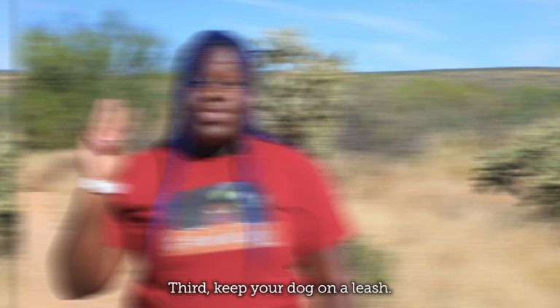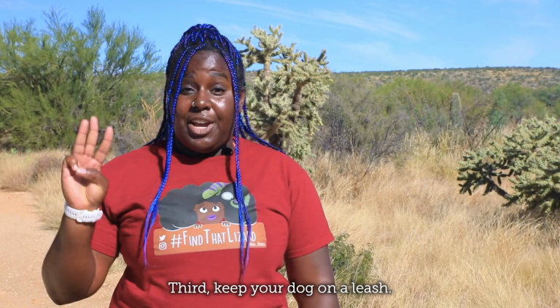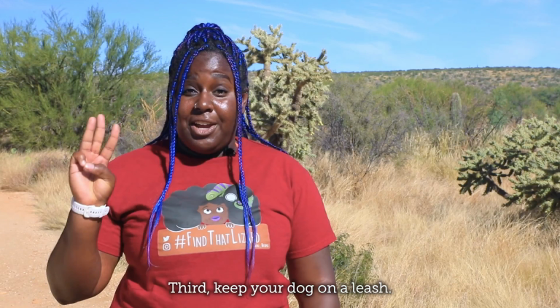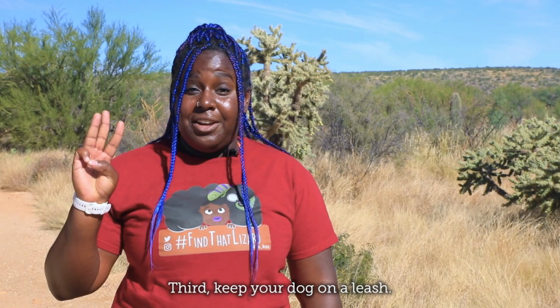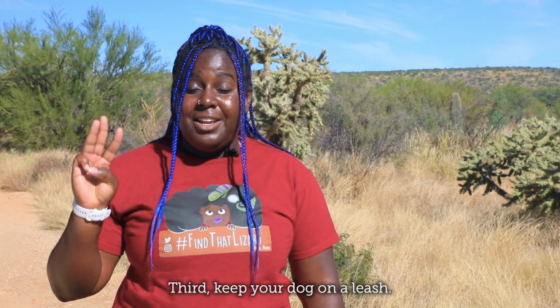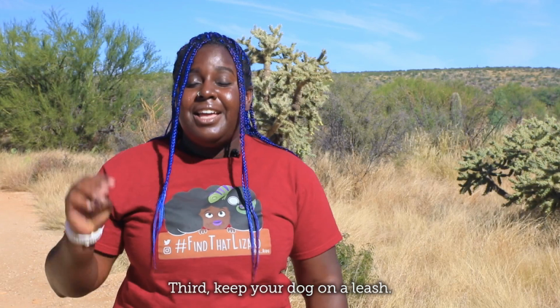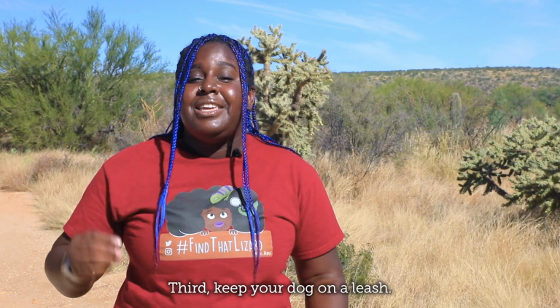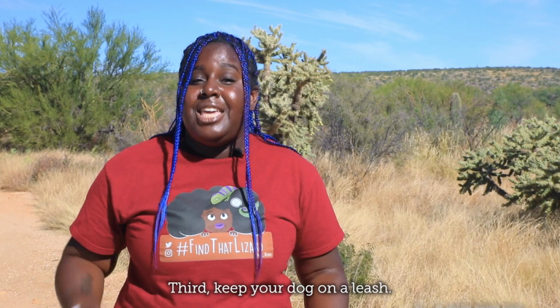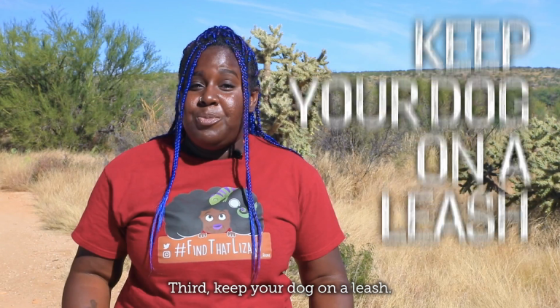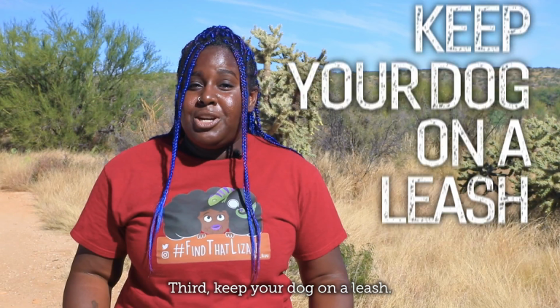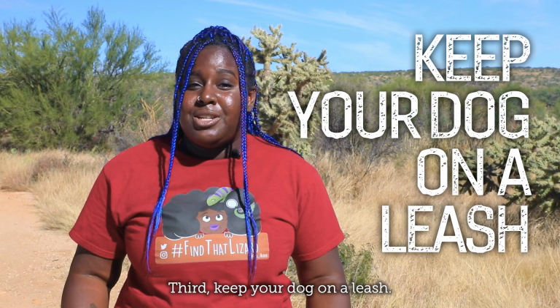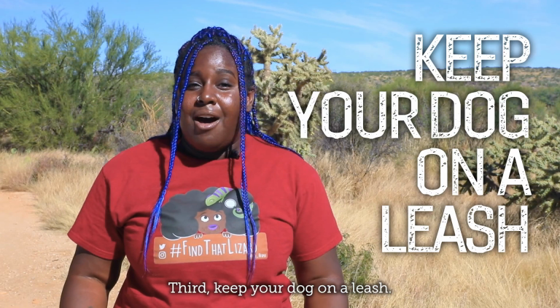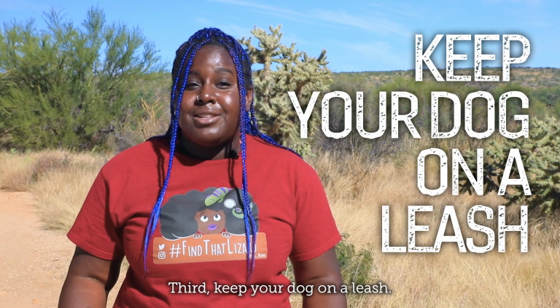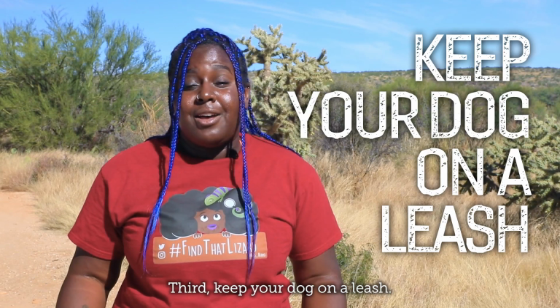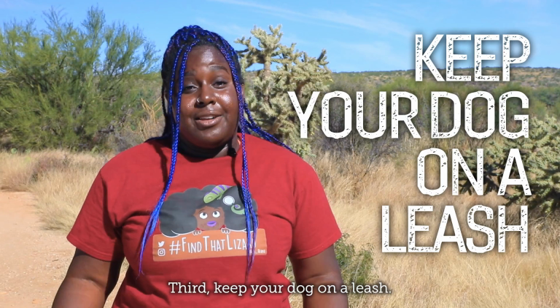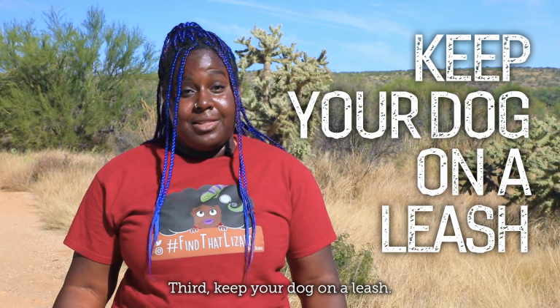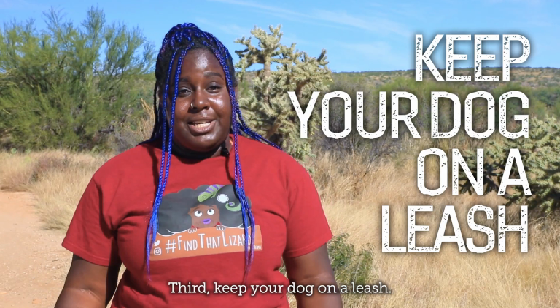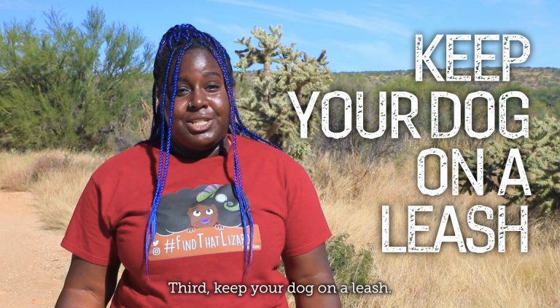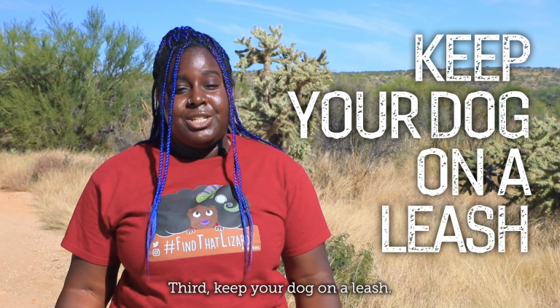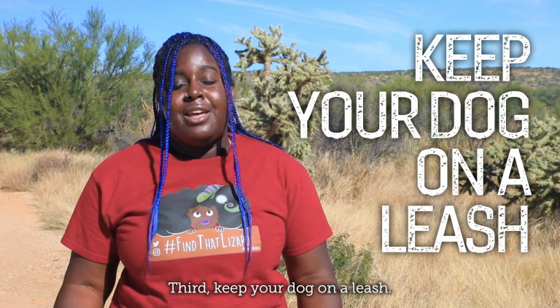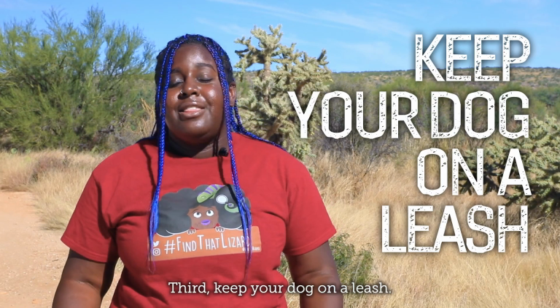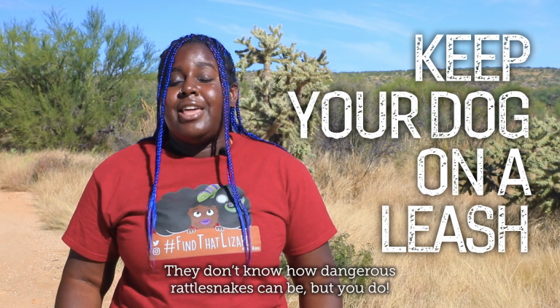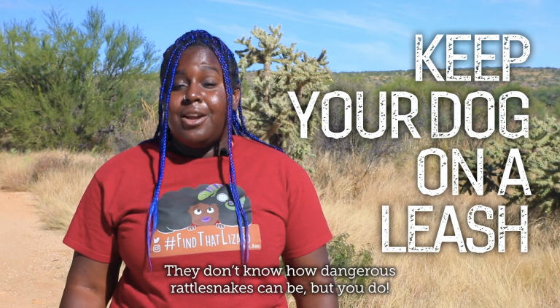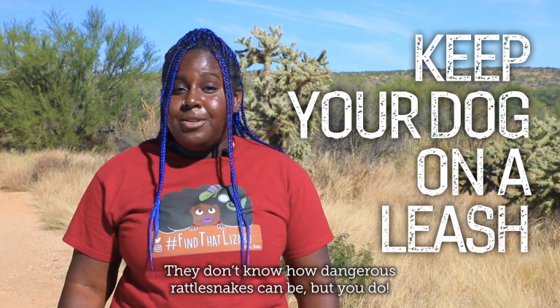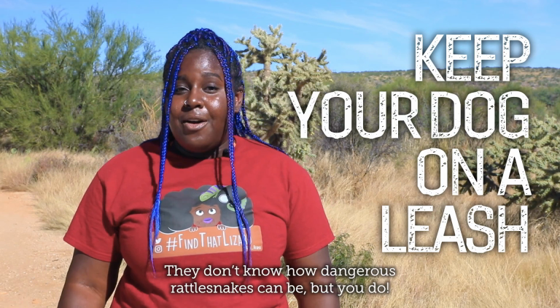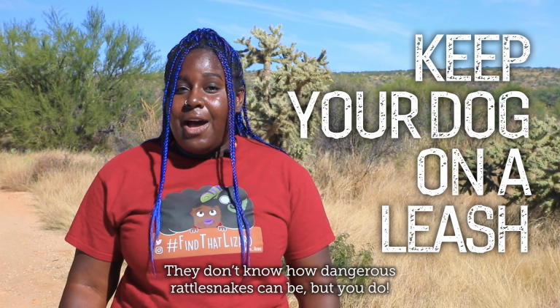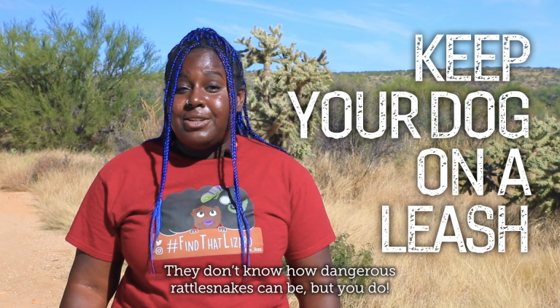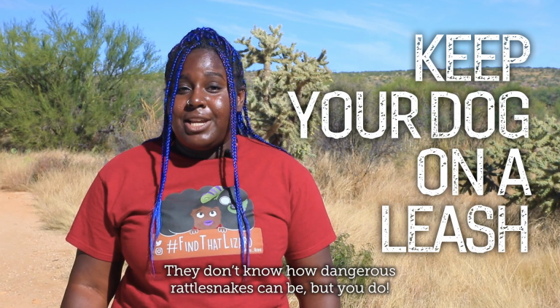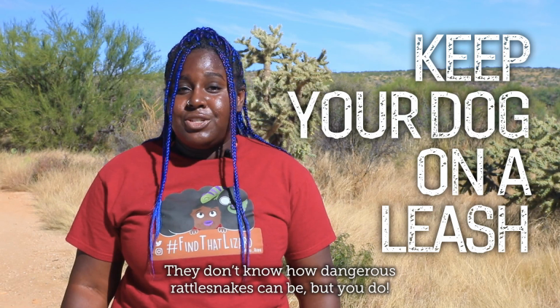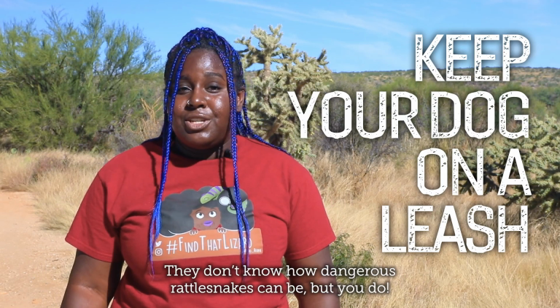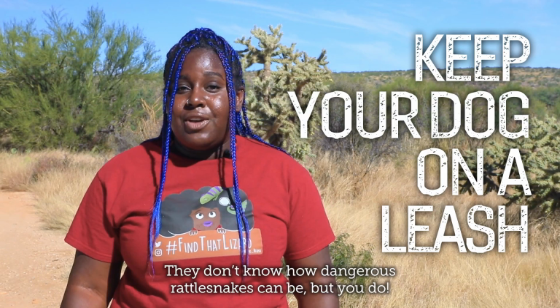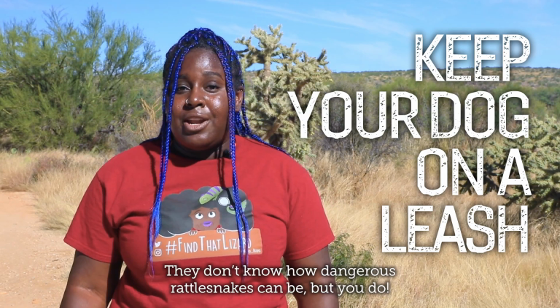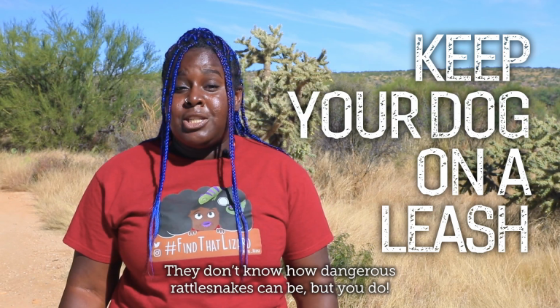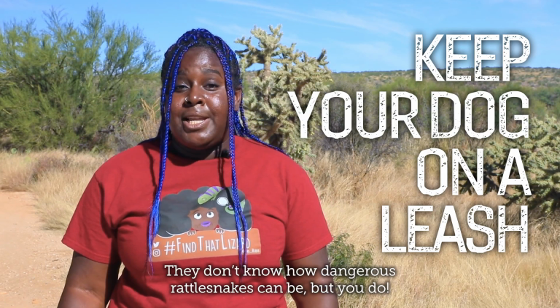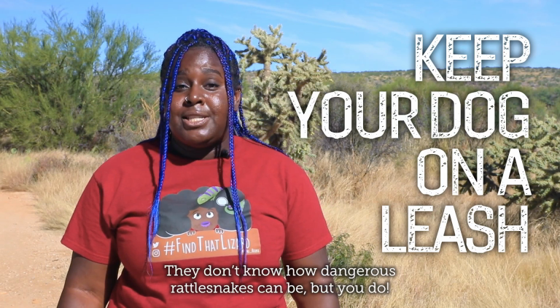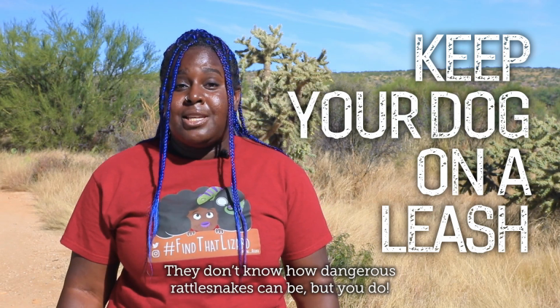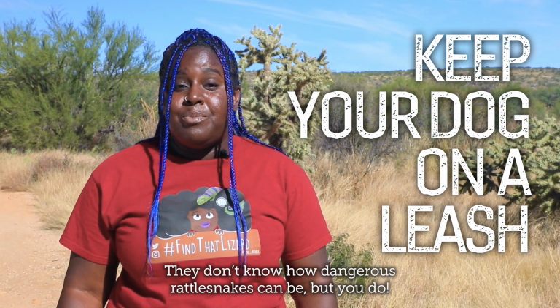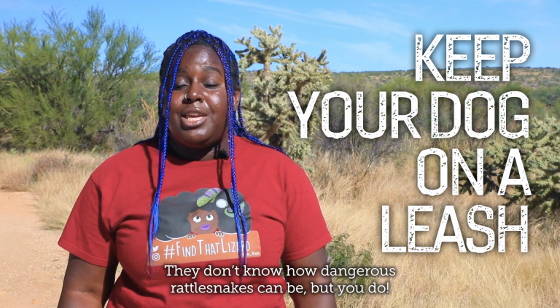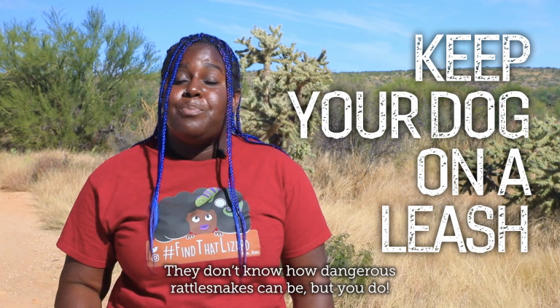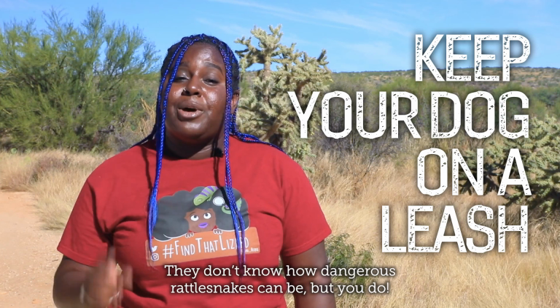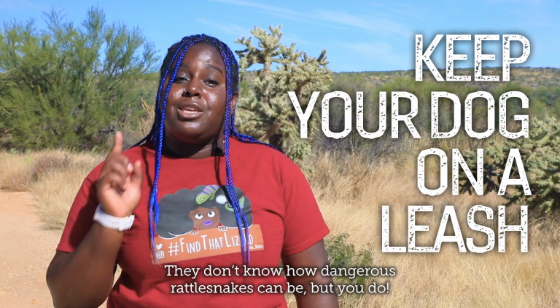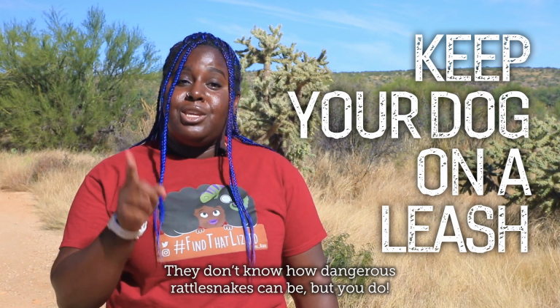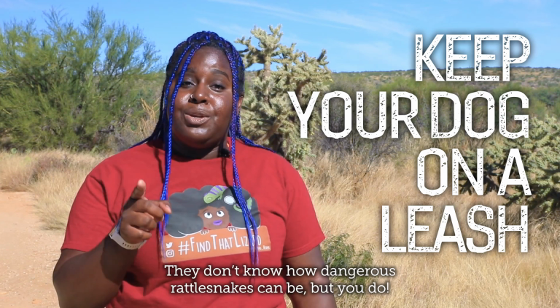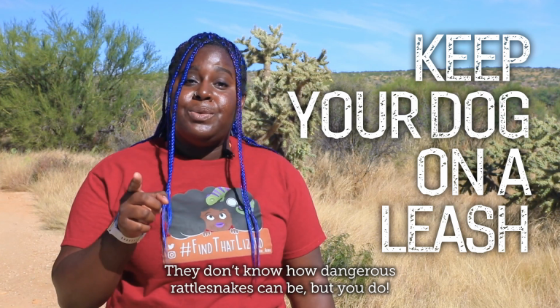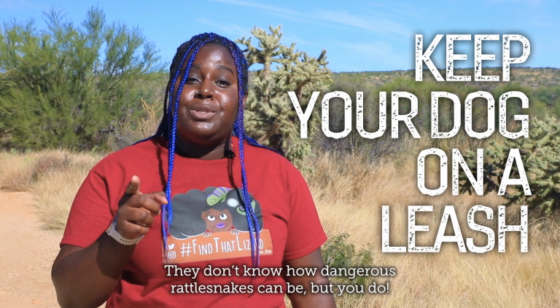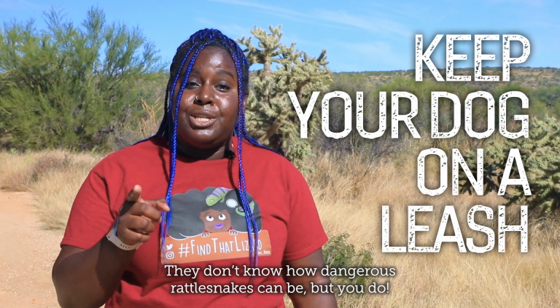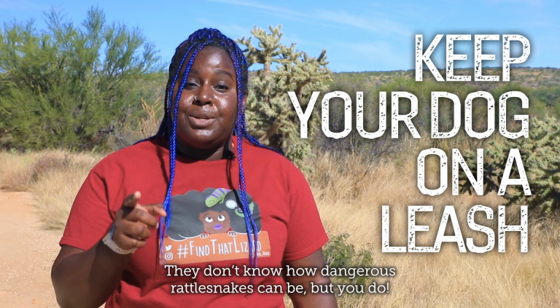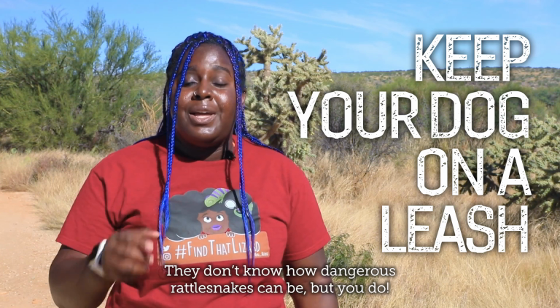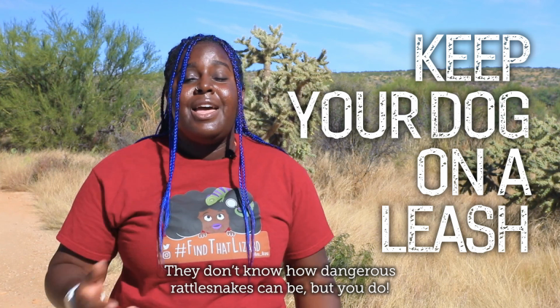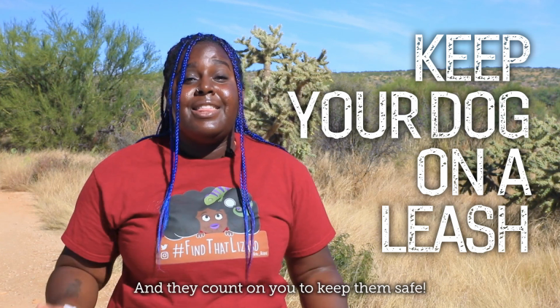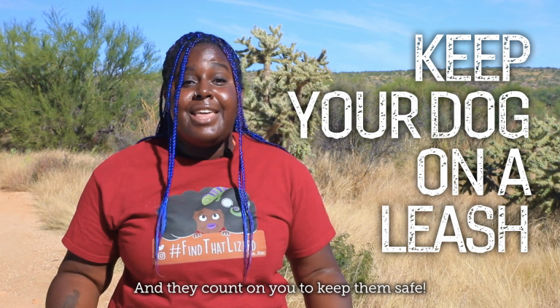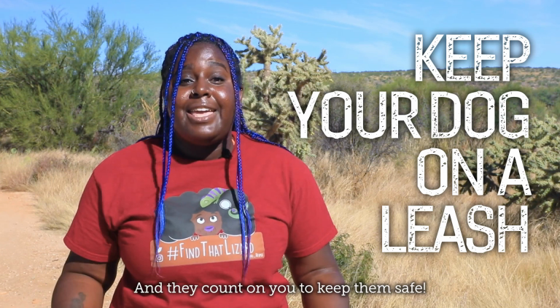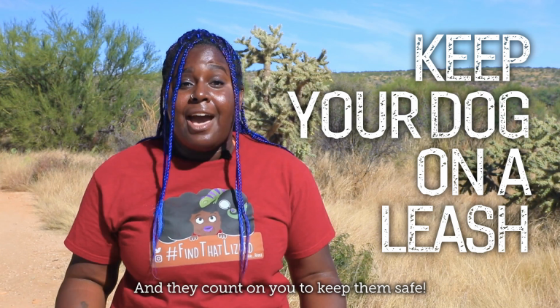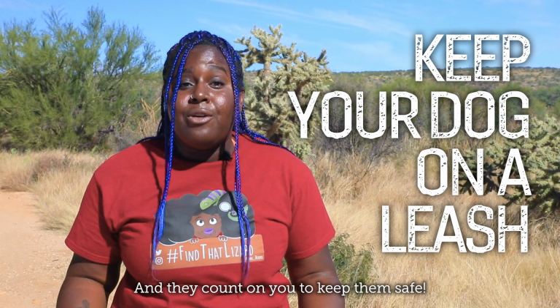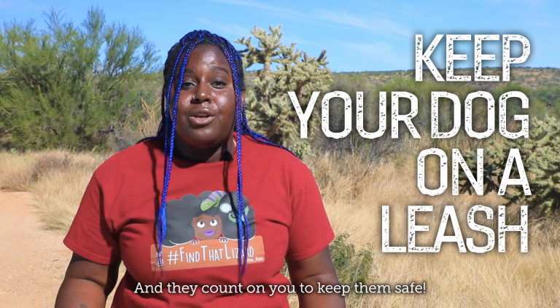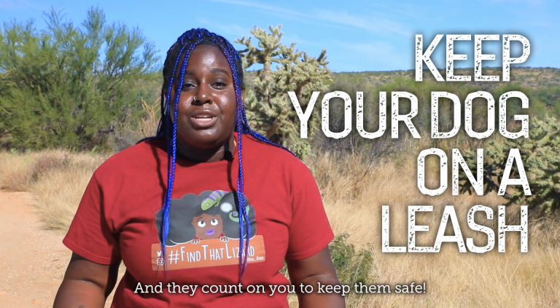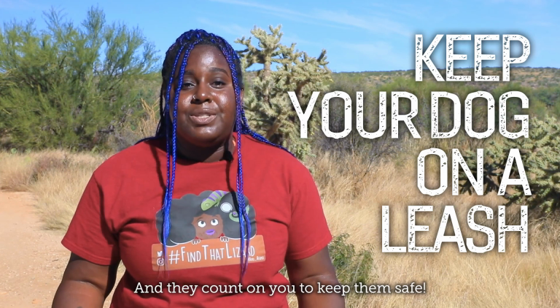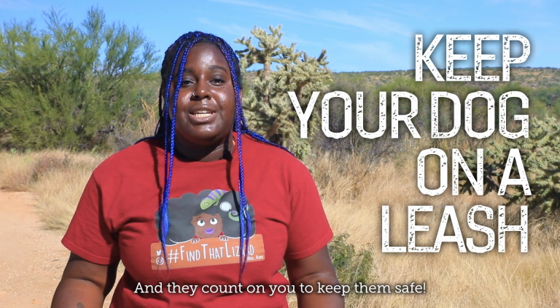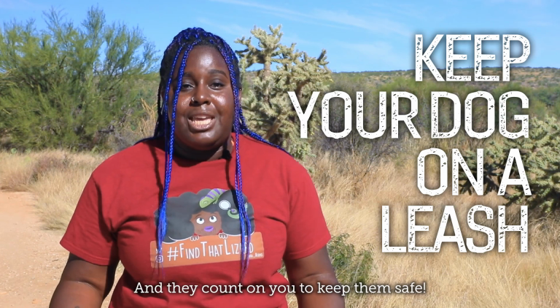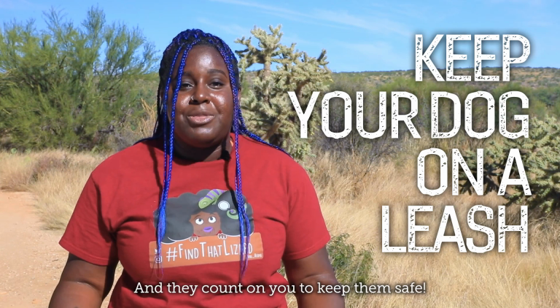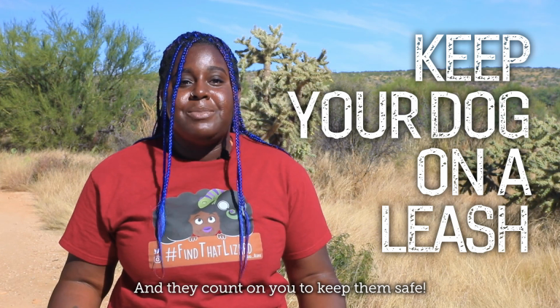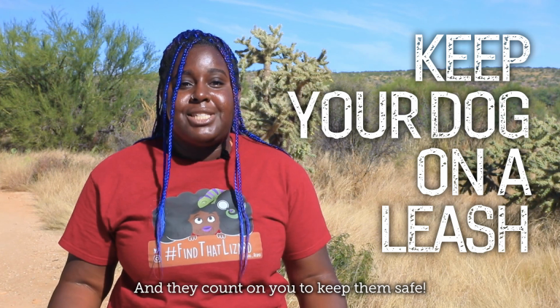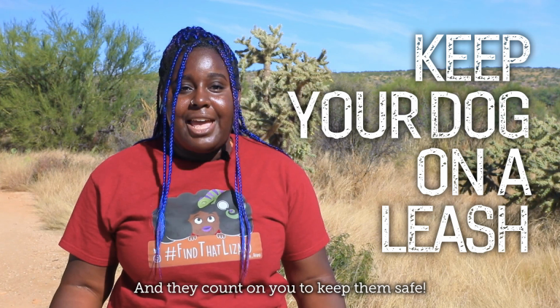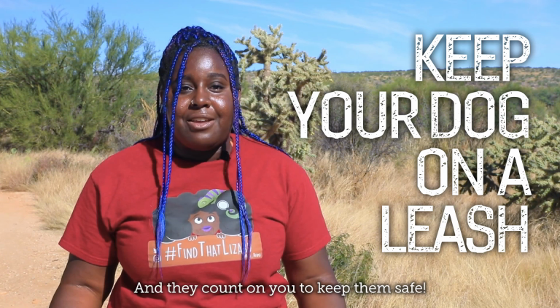Third, keep your dogs on a leash. They don't know how dangerous rattlesnakes can be, but you do, and they count on you to keep them safe.